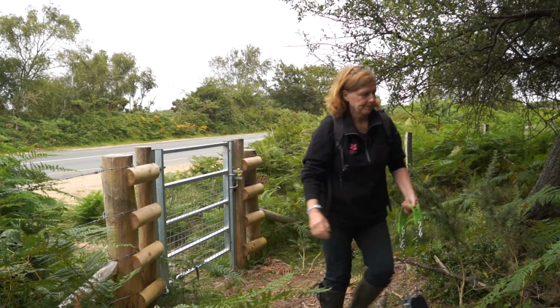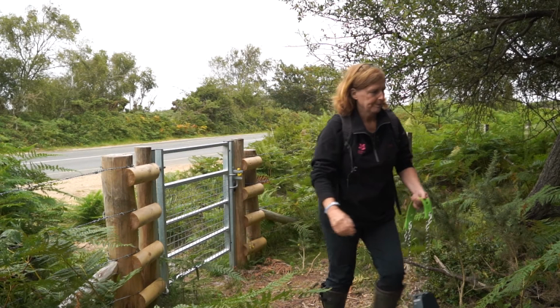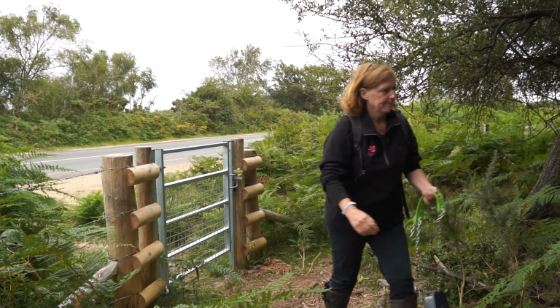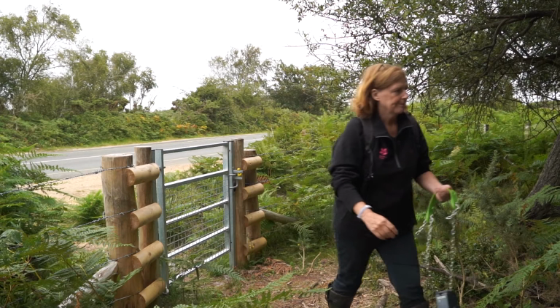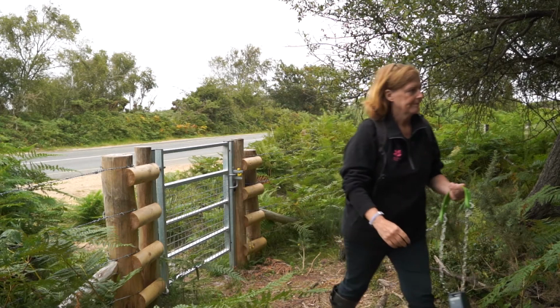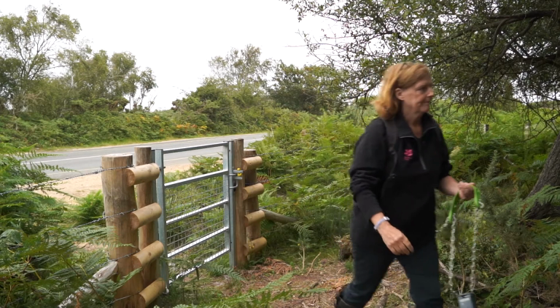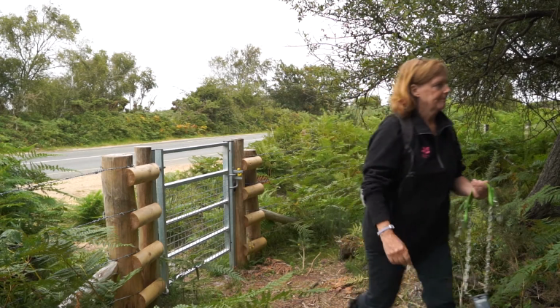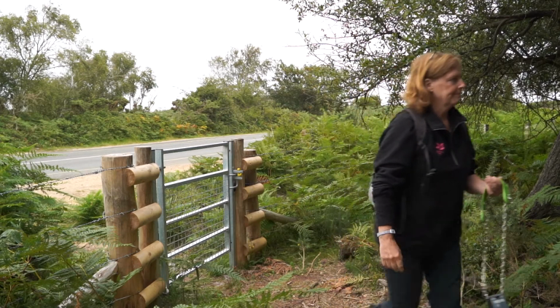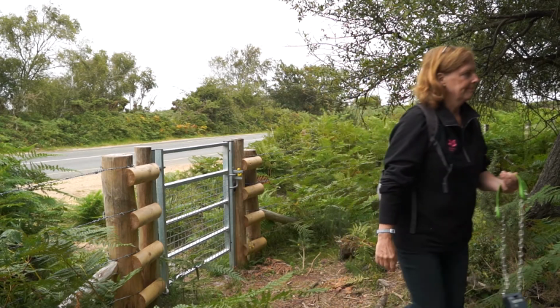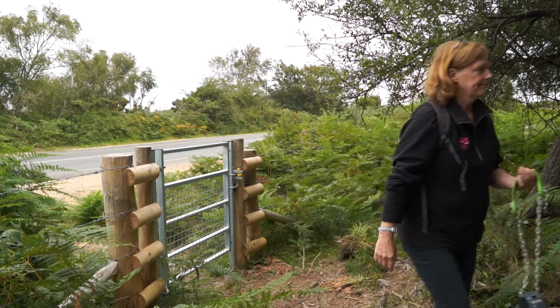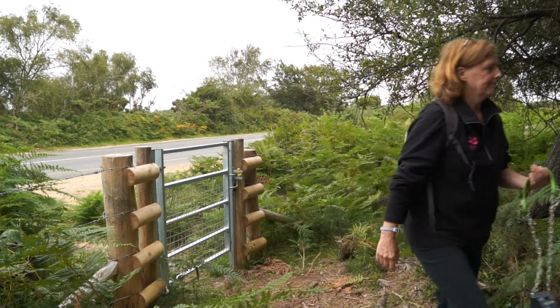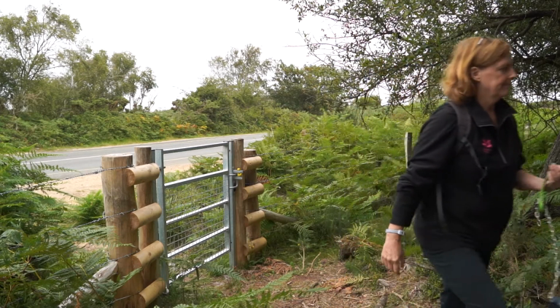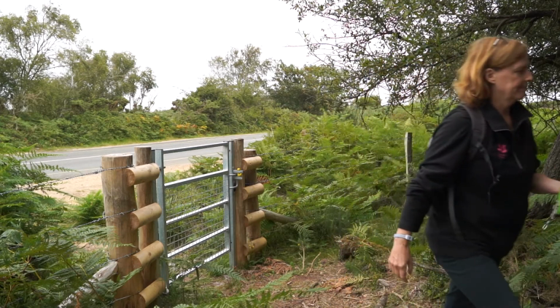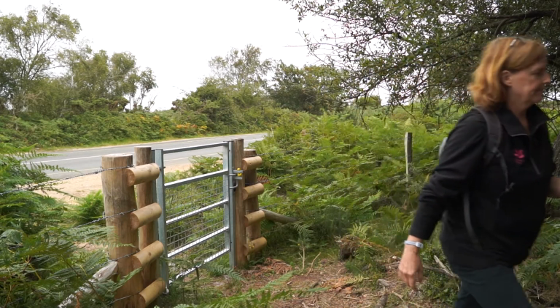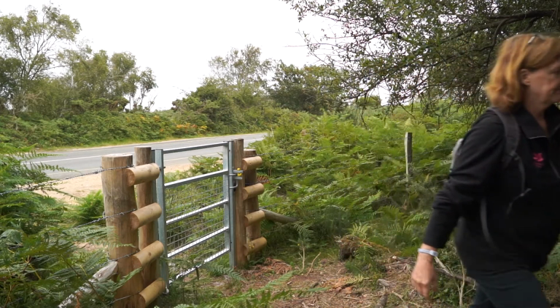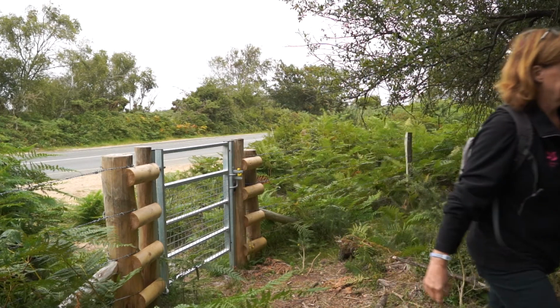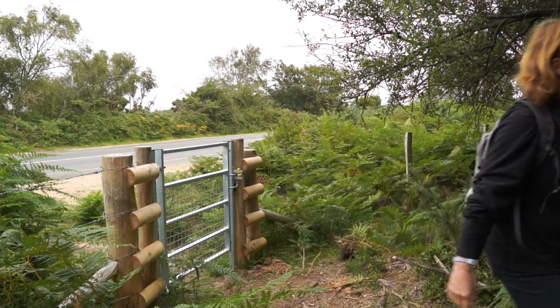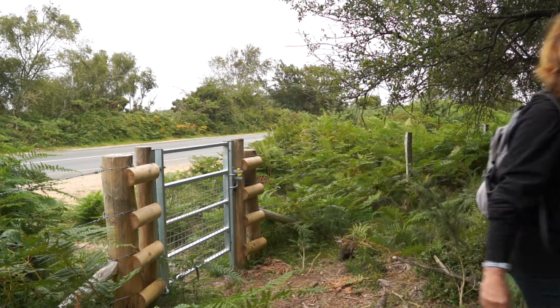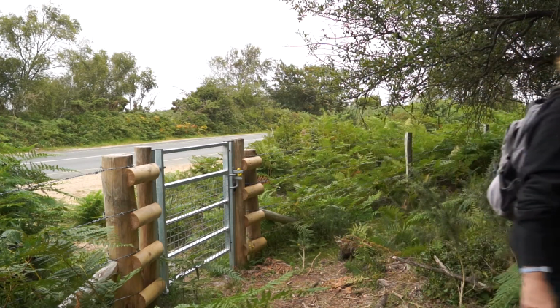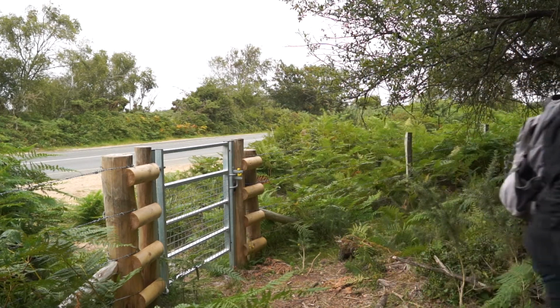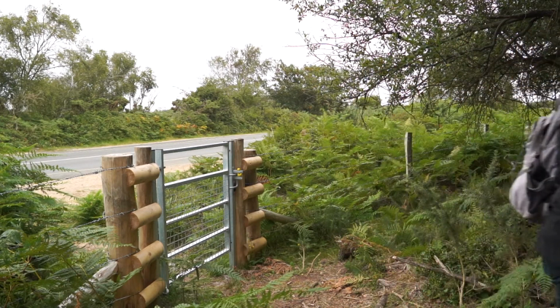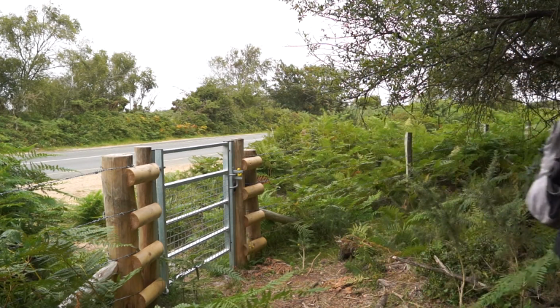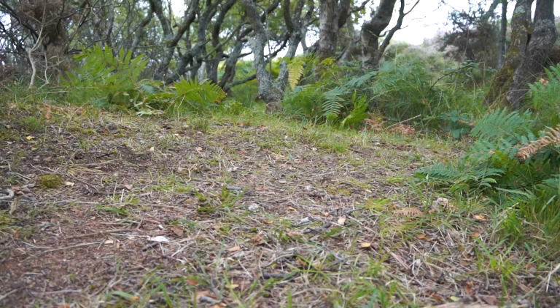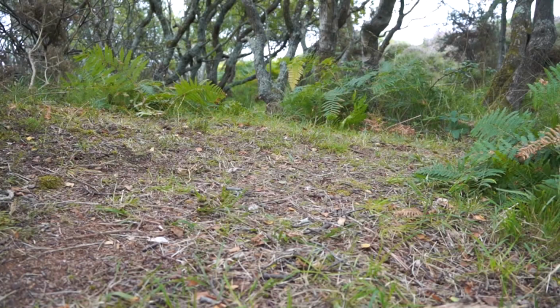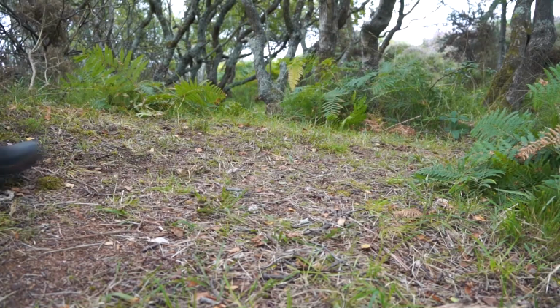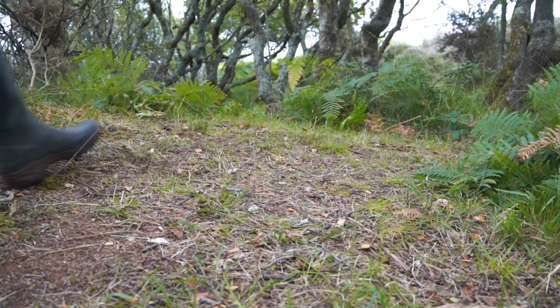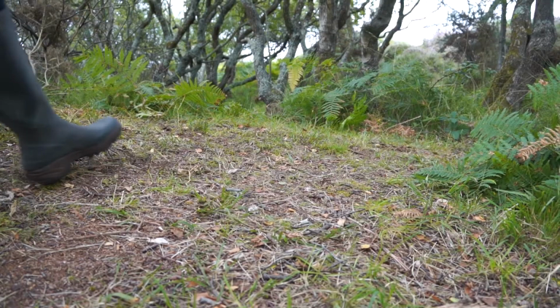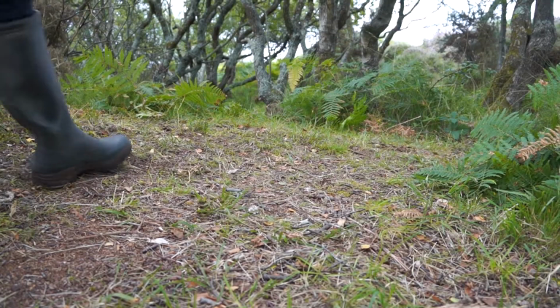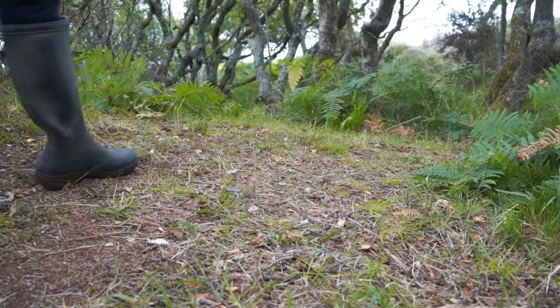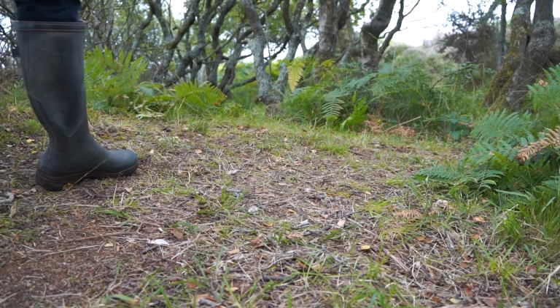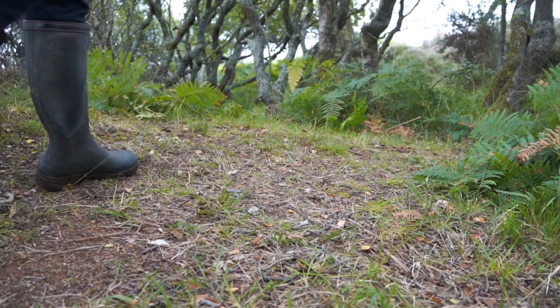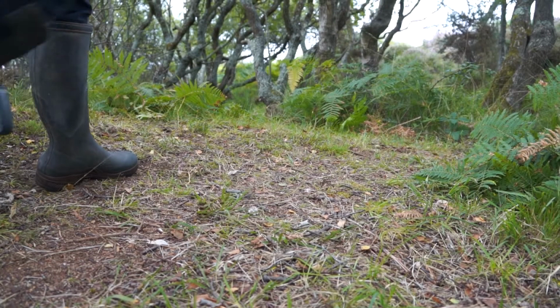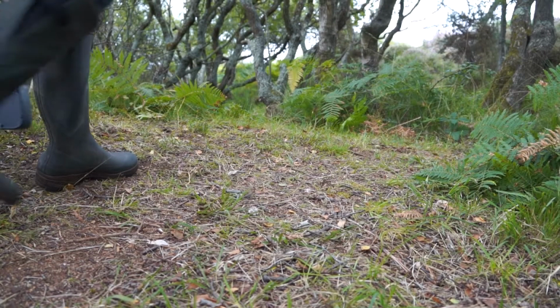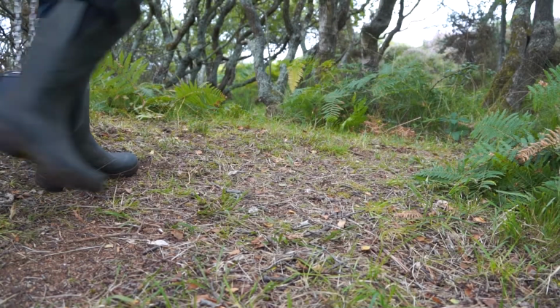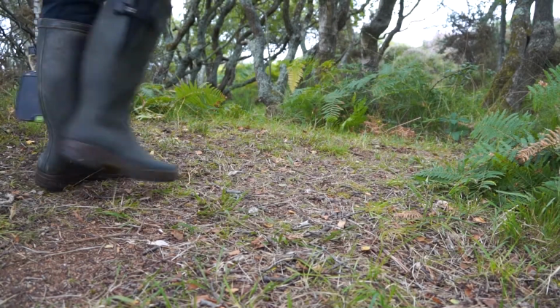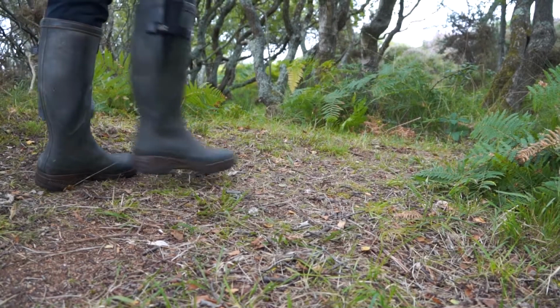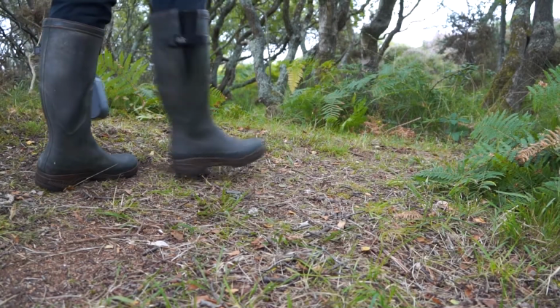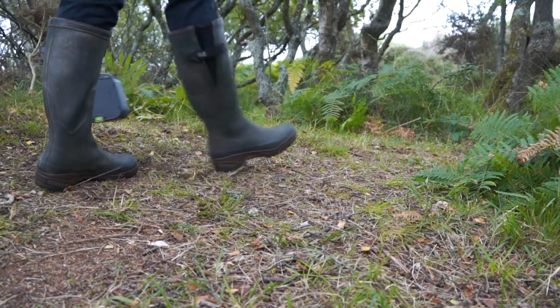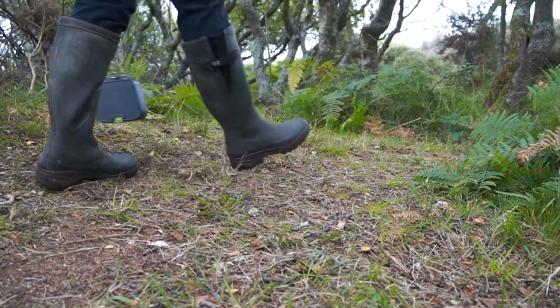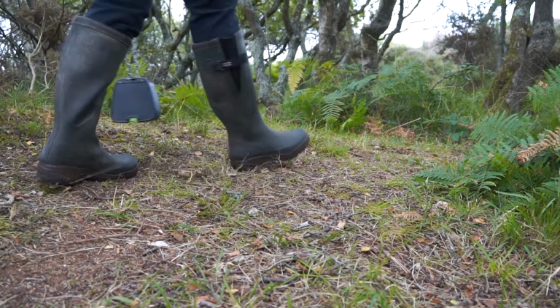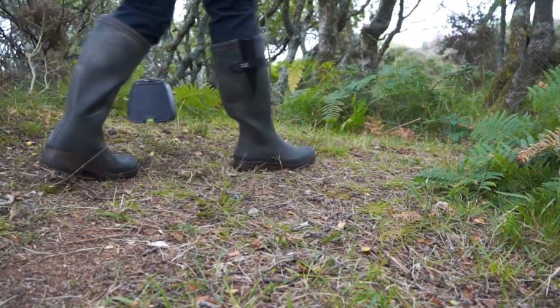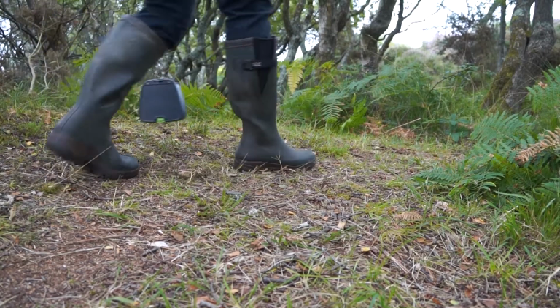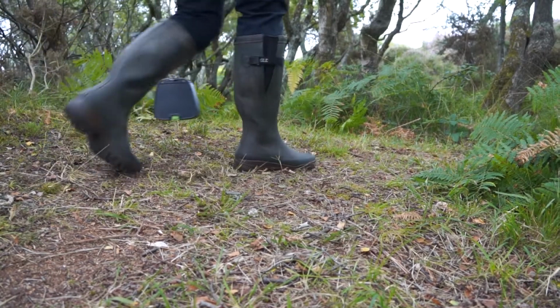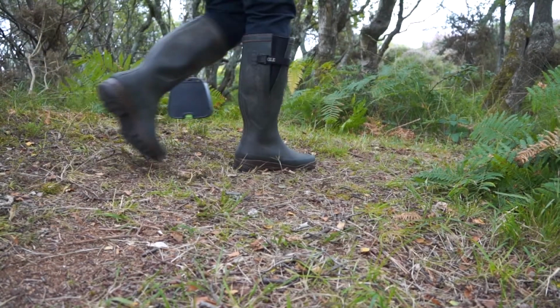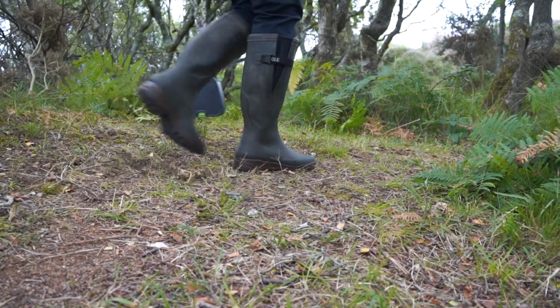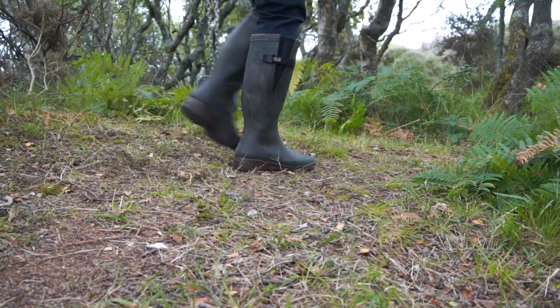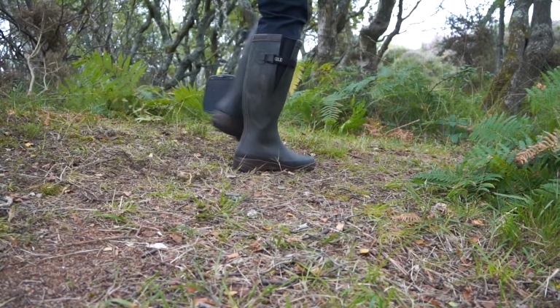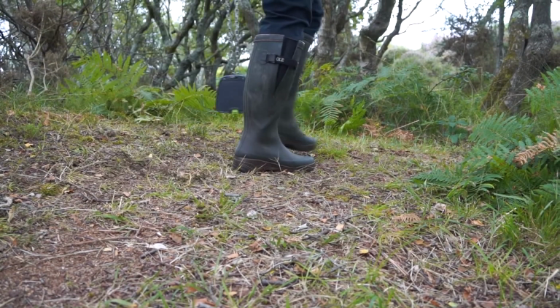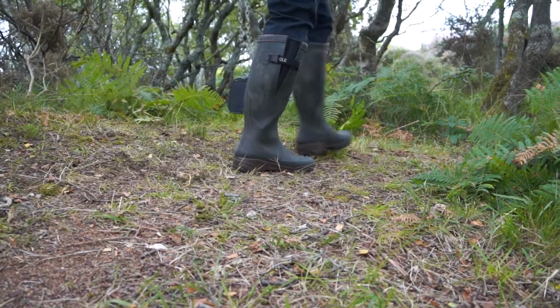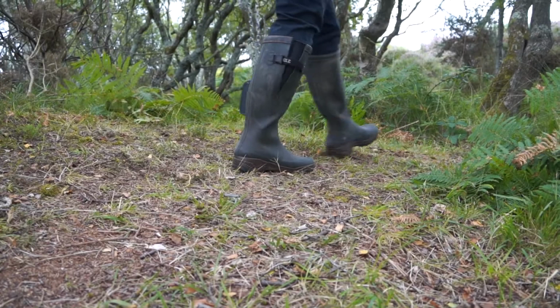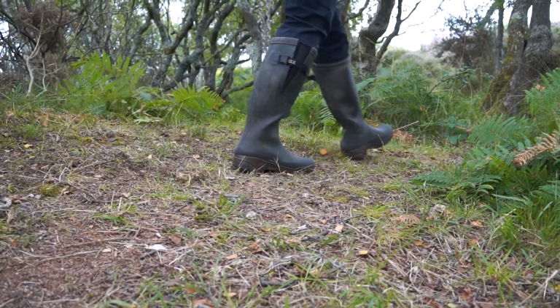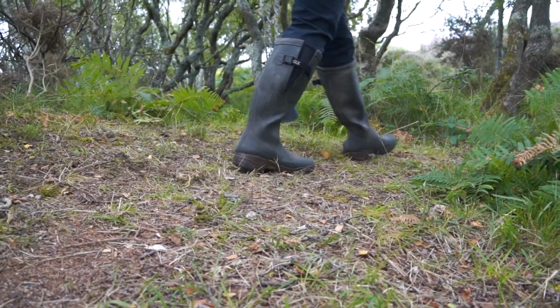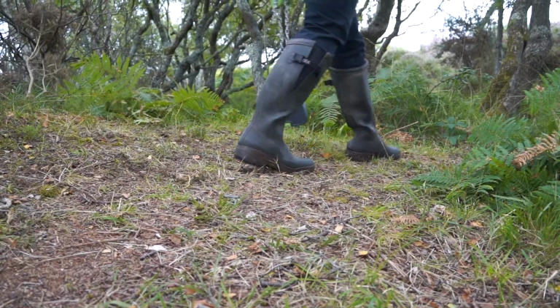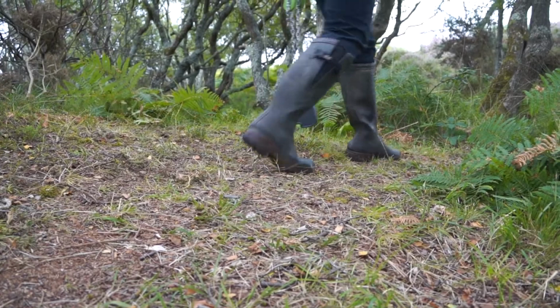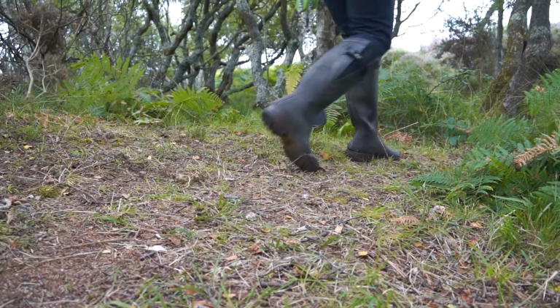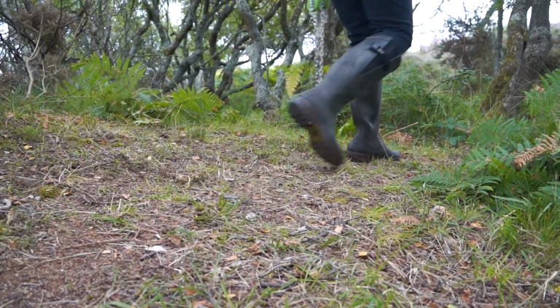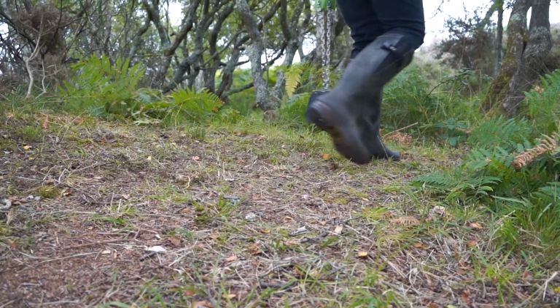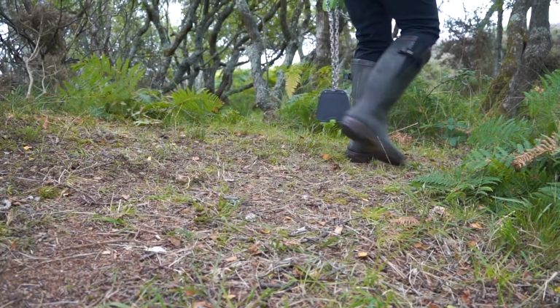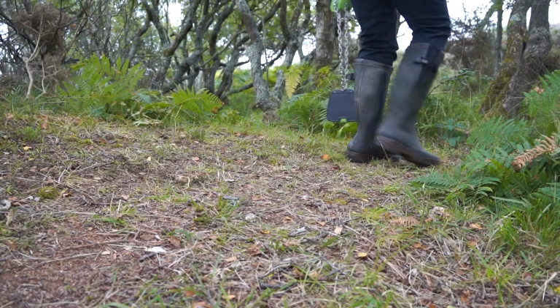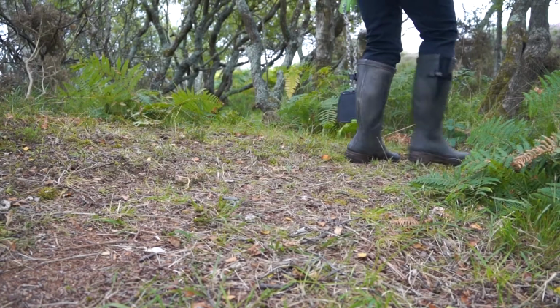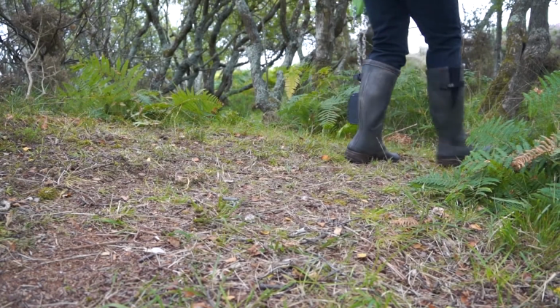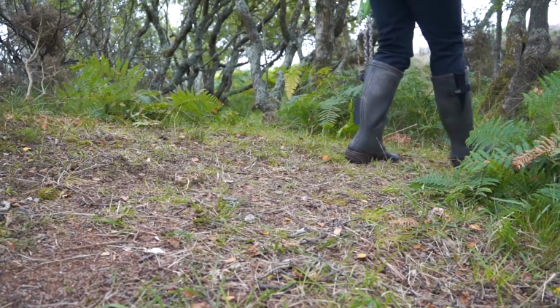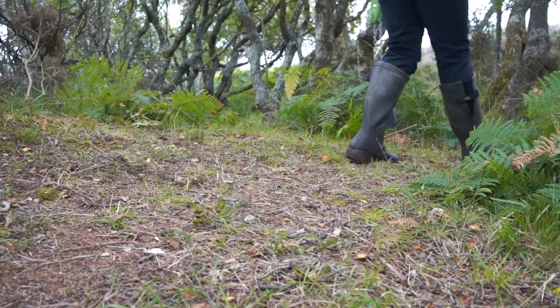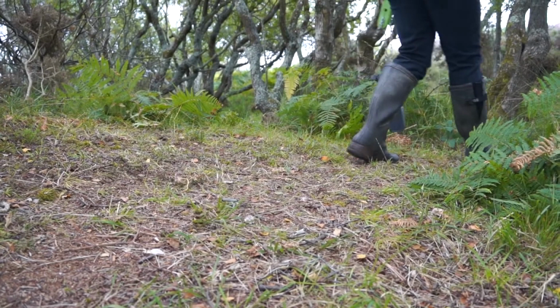My name is Sally Wallington and I'm the project officer for the Dynamic Dunescapes project here on the National Trust land at Studland Bay.